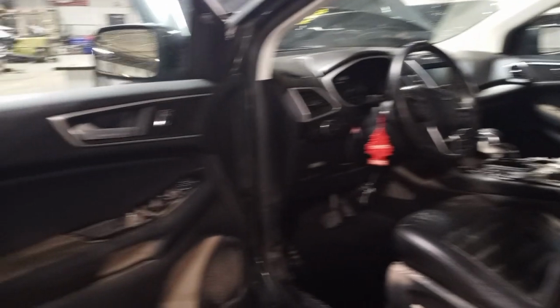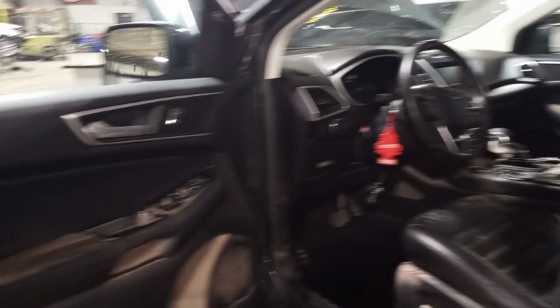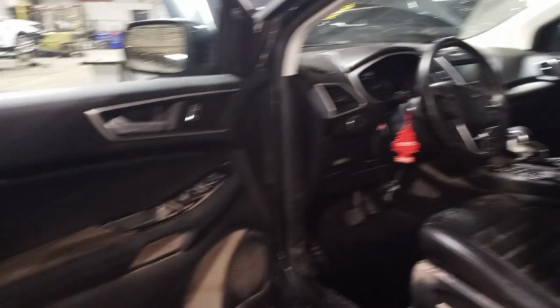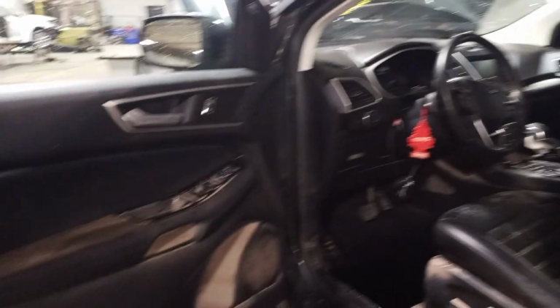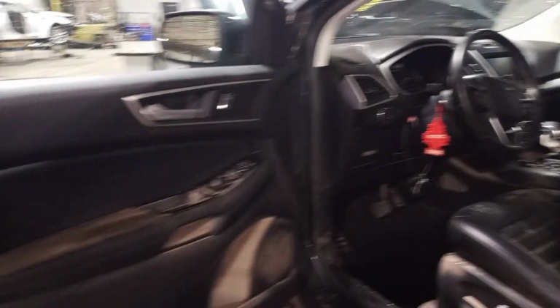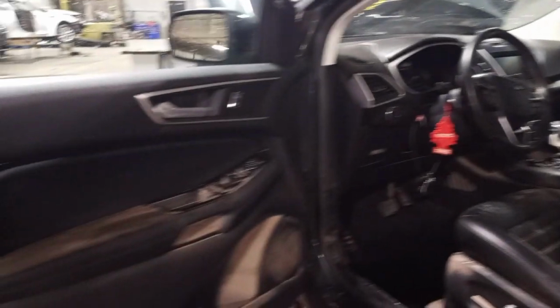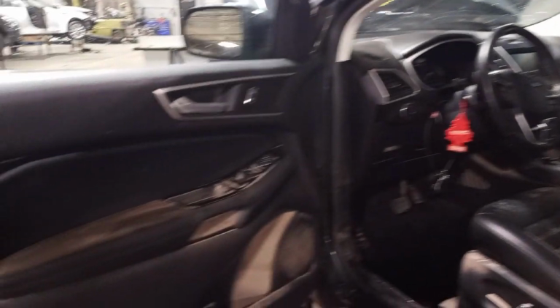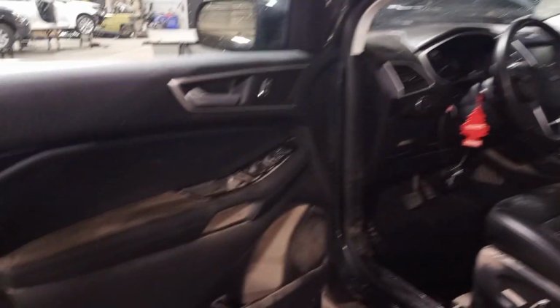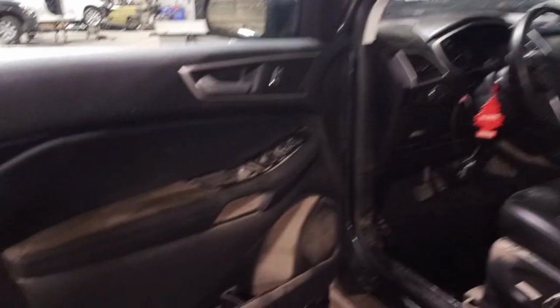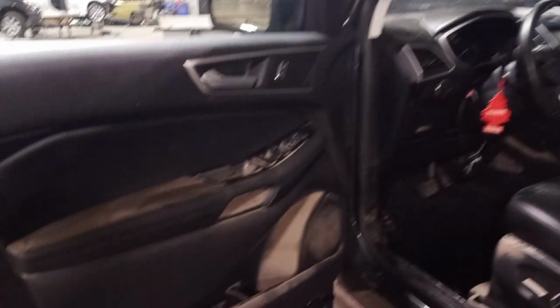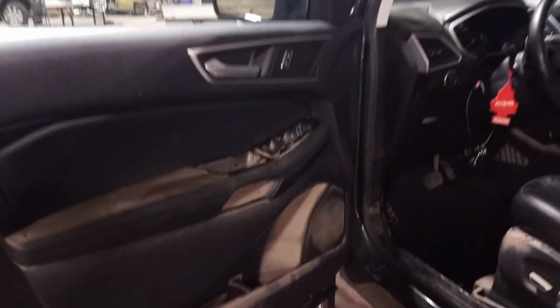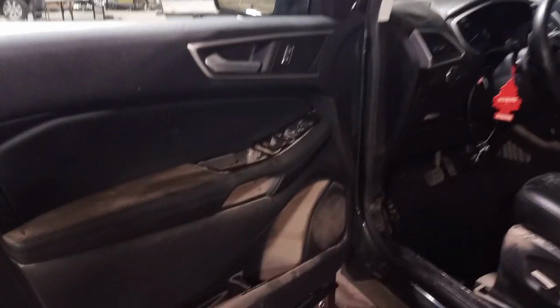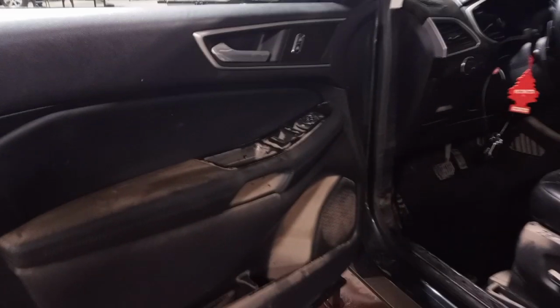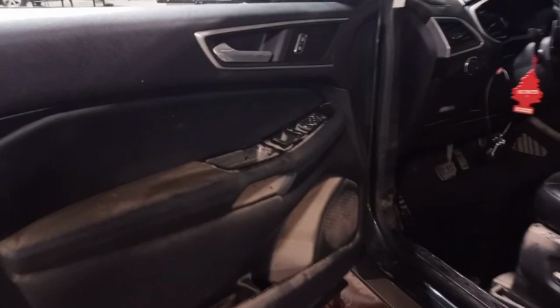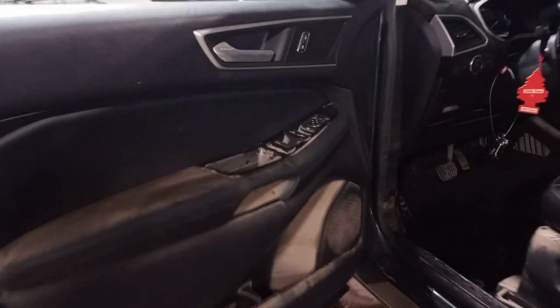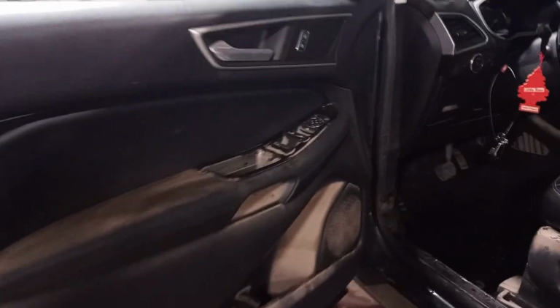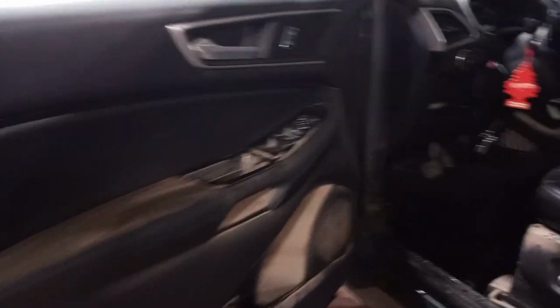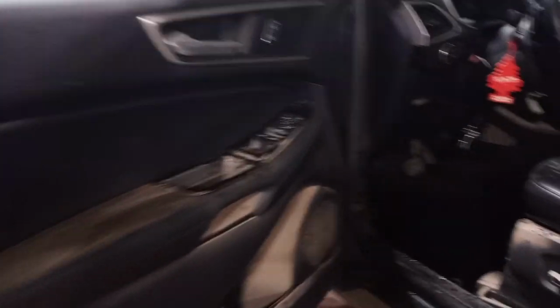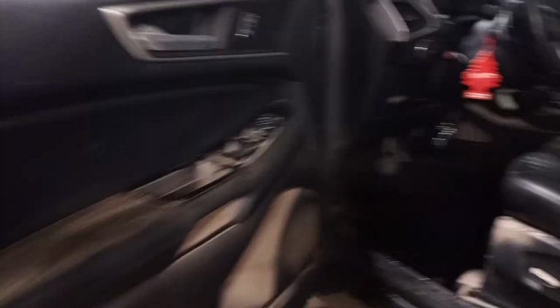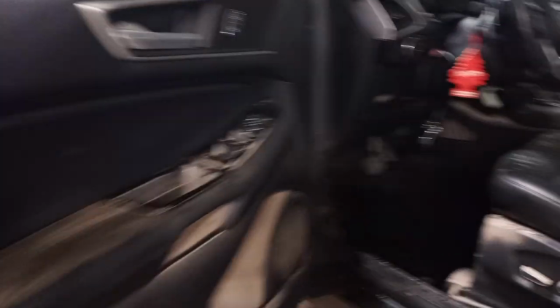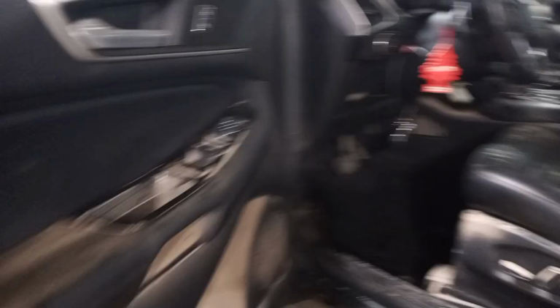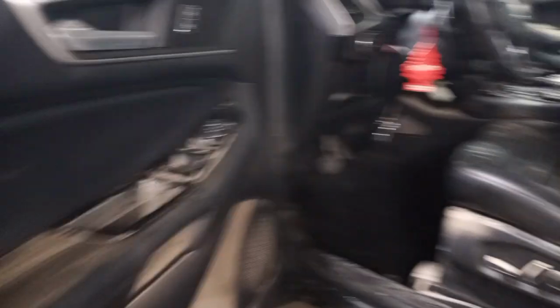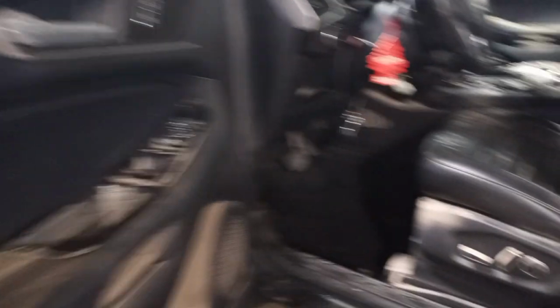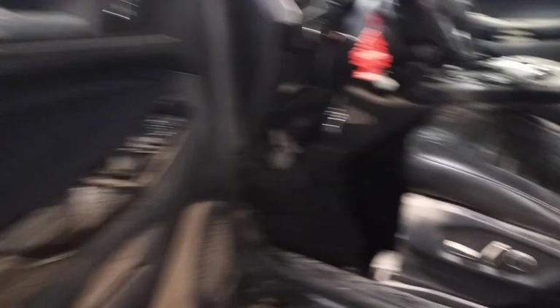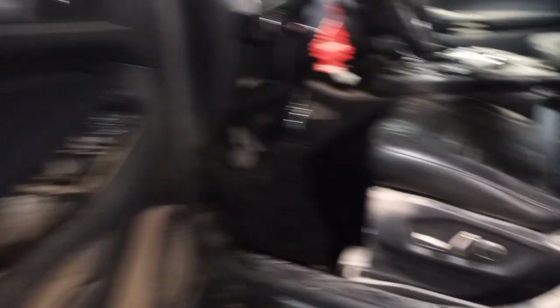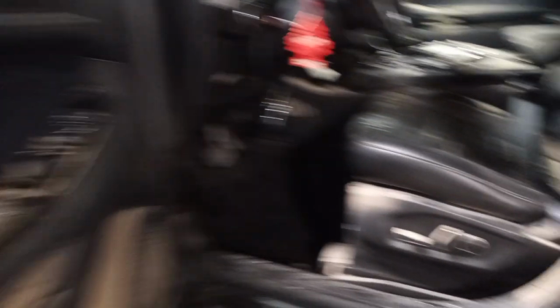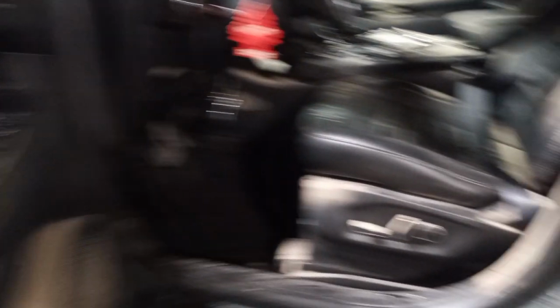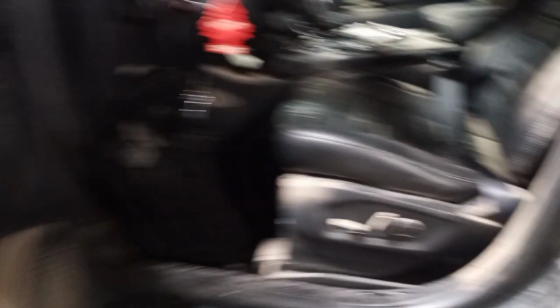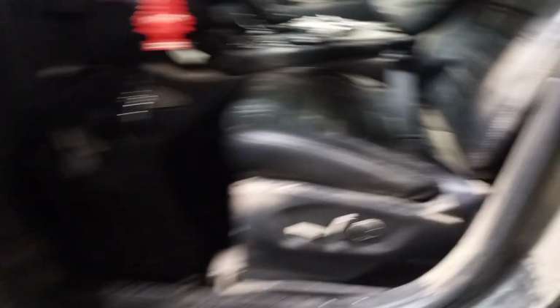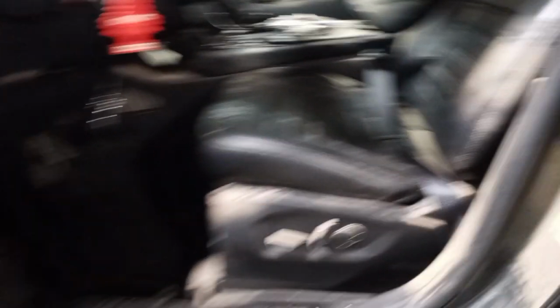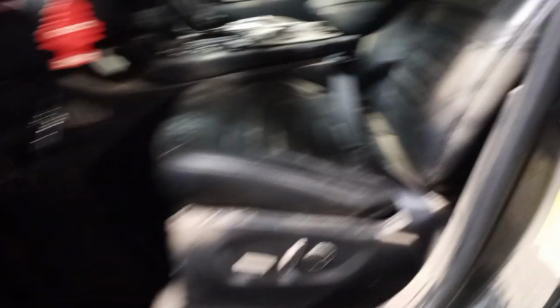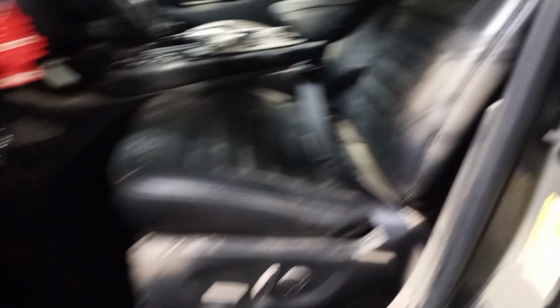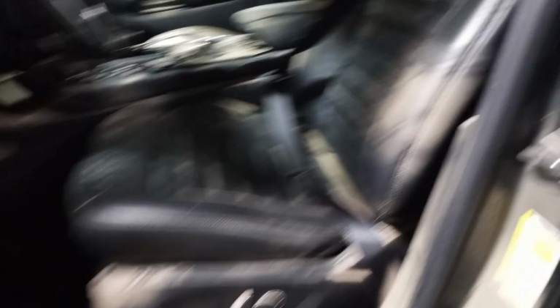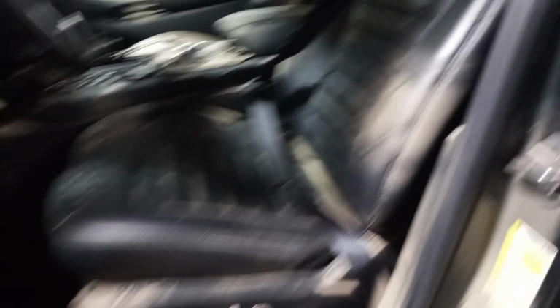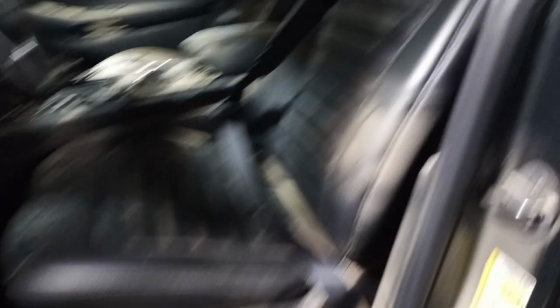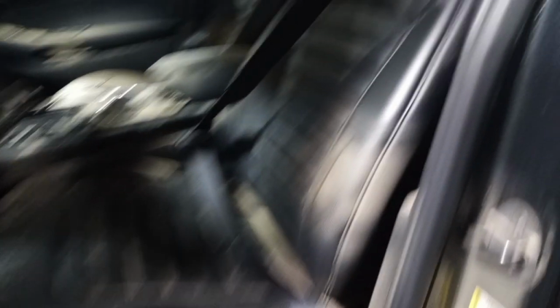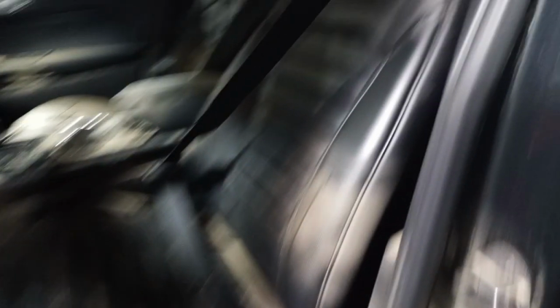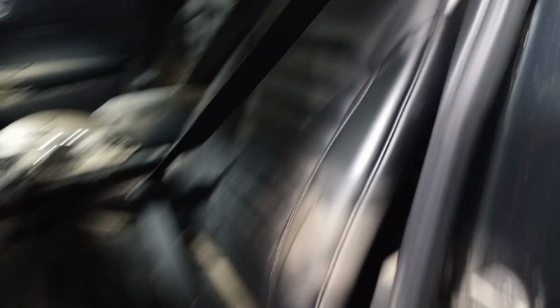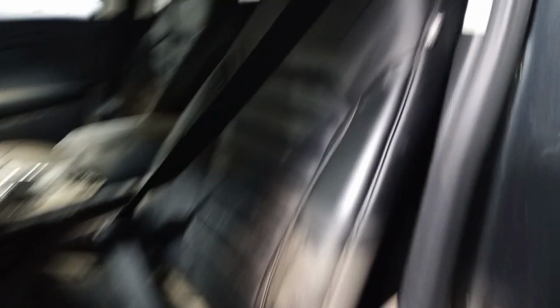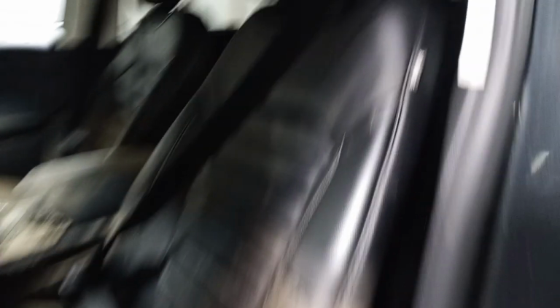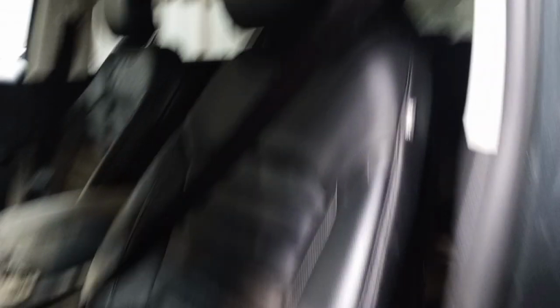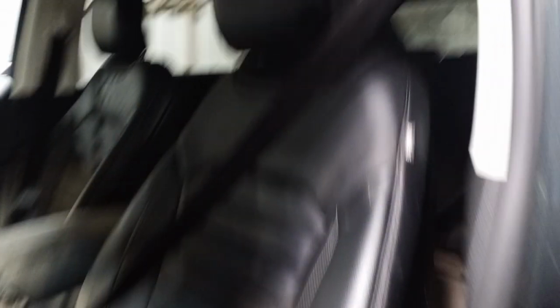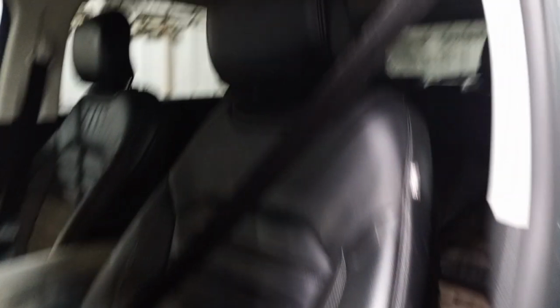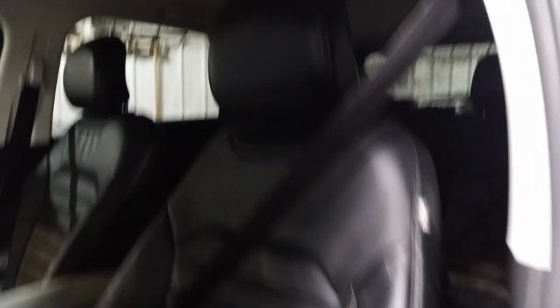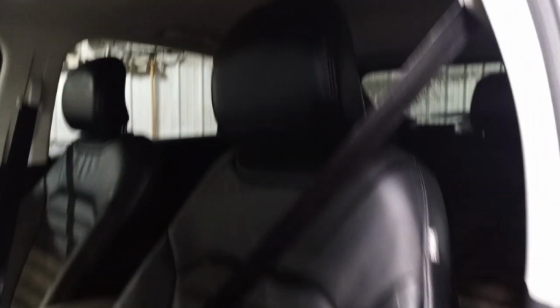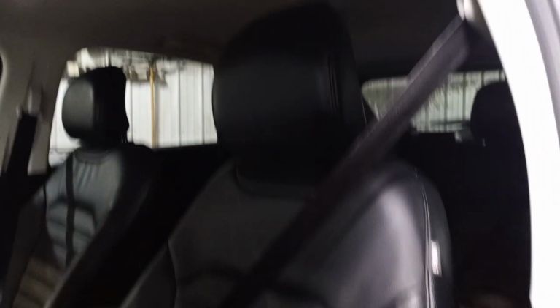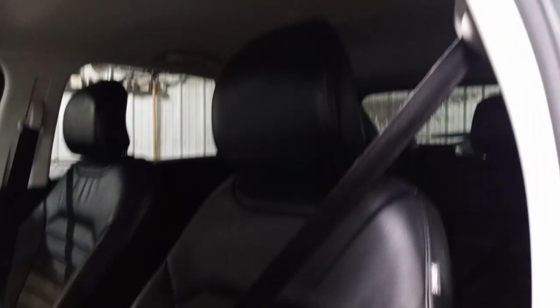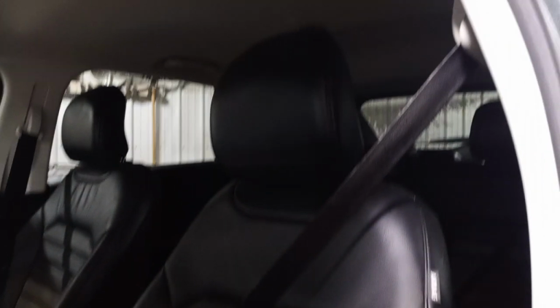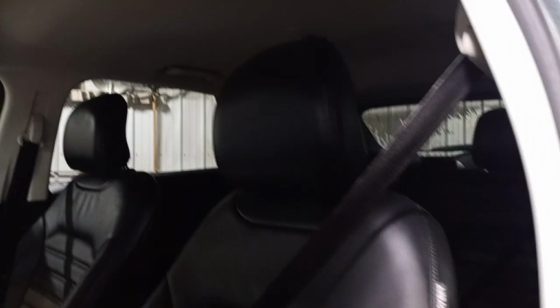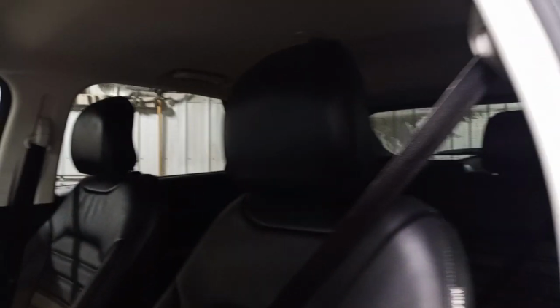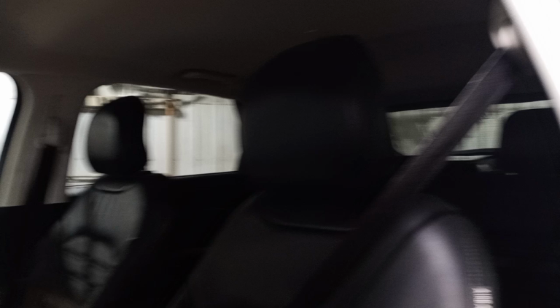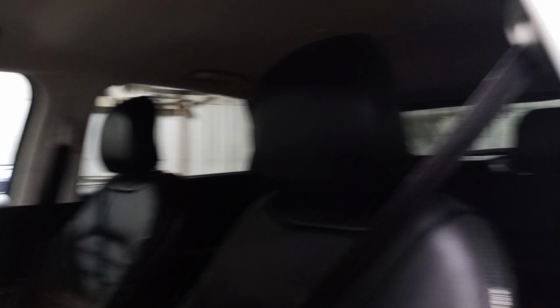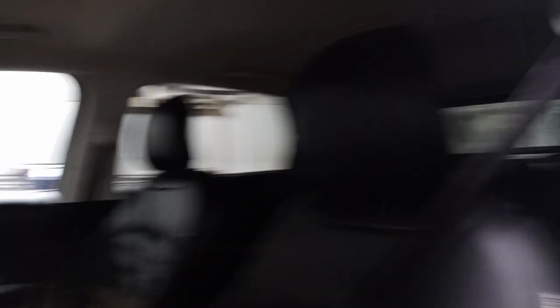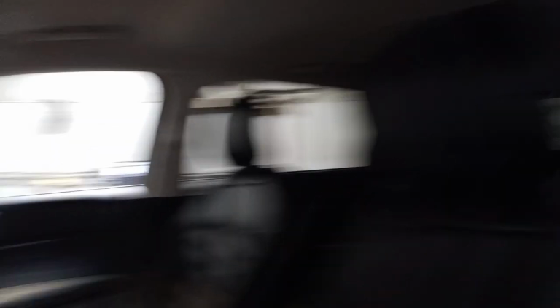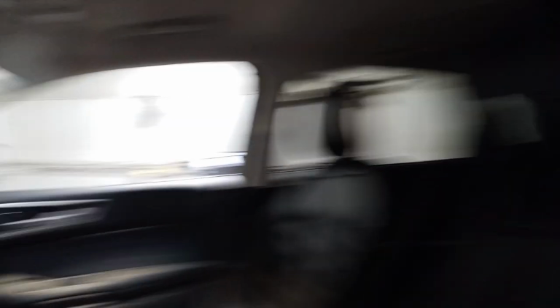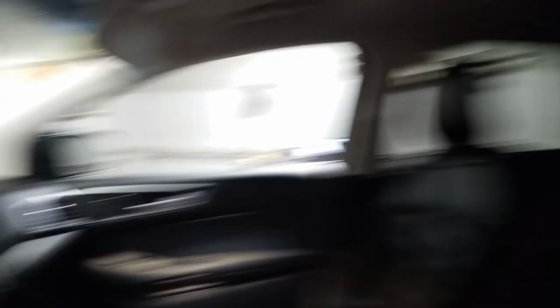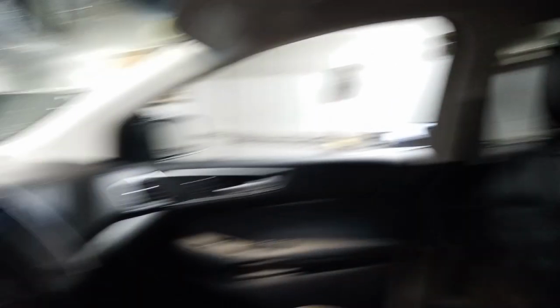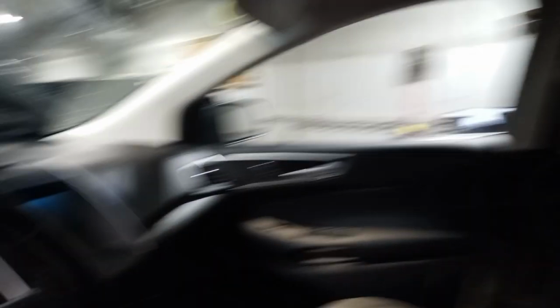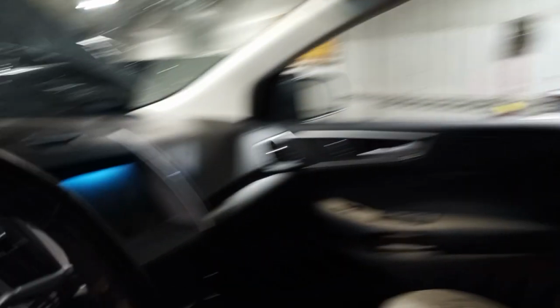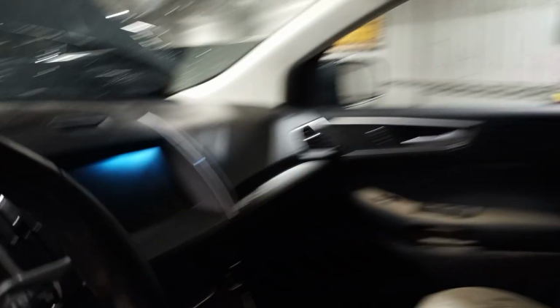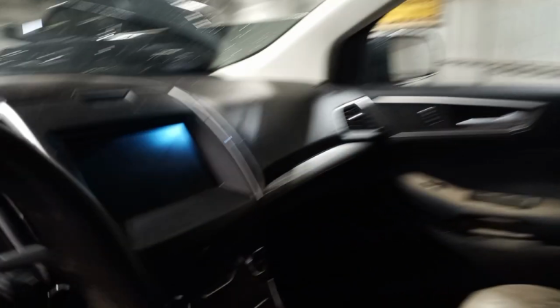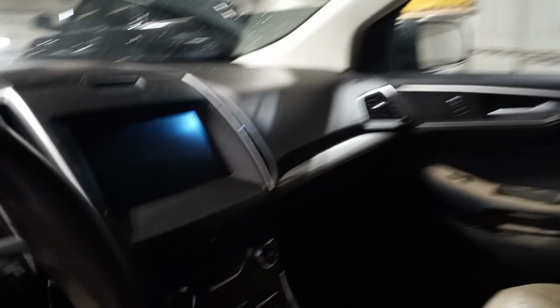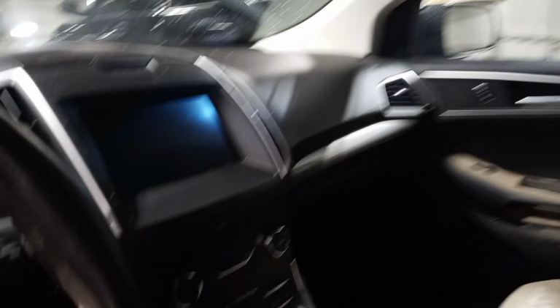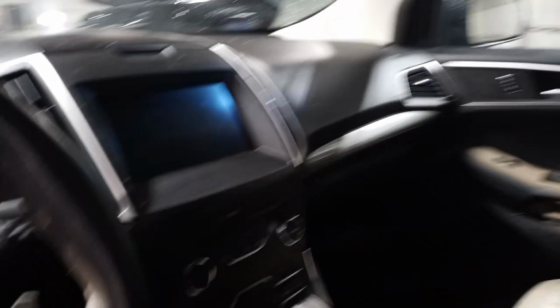Black leather interior. Most of the interior is shot from flood water. Does not light up the dash.